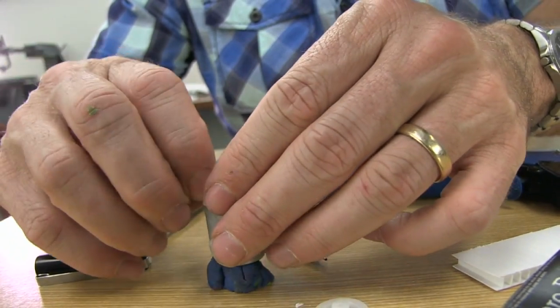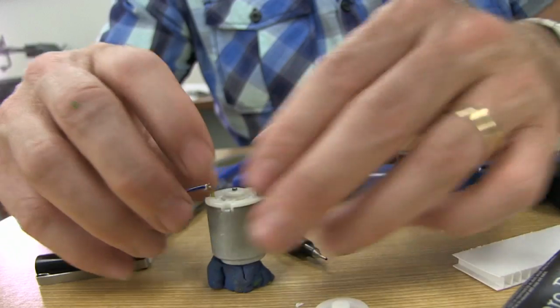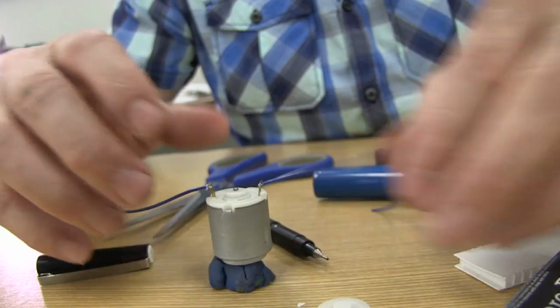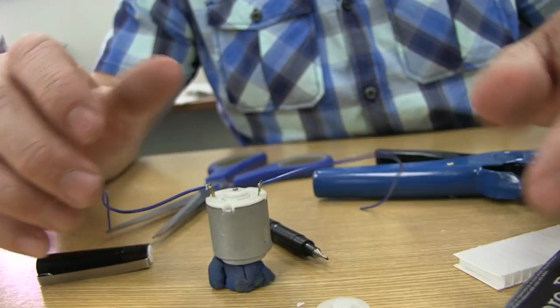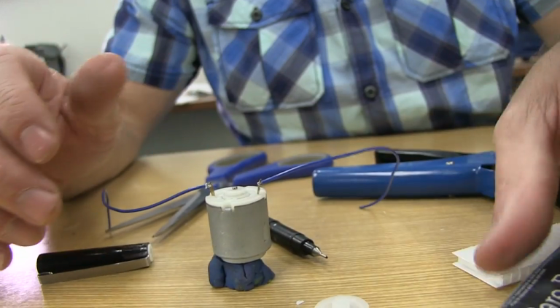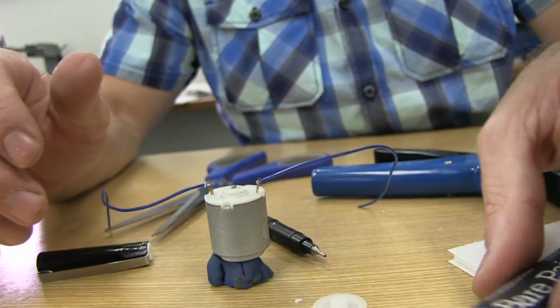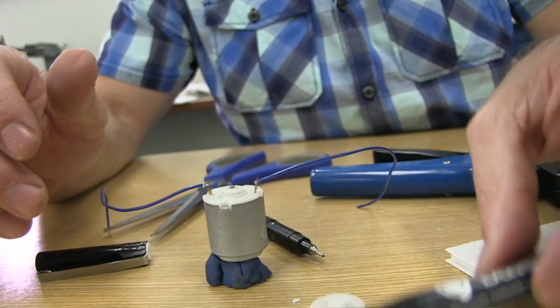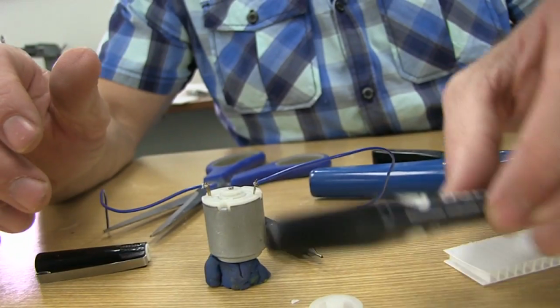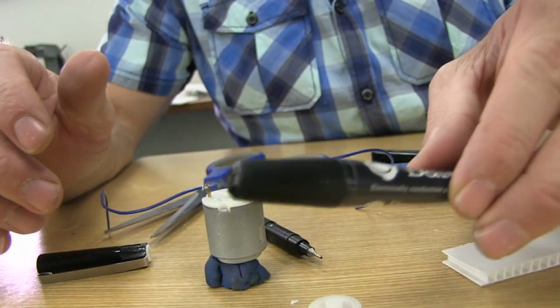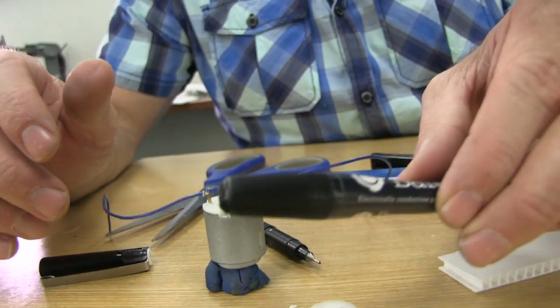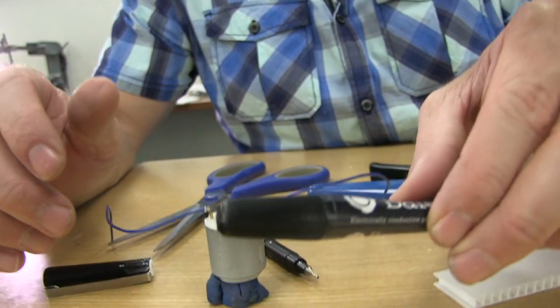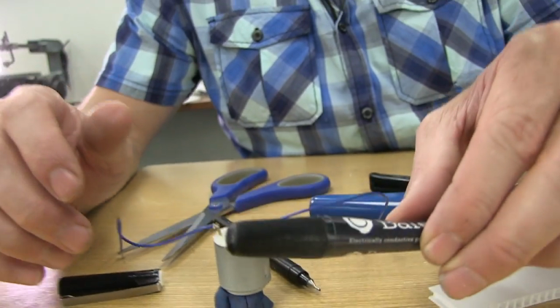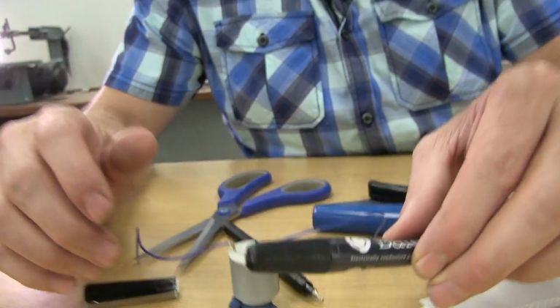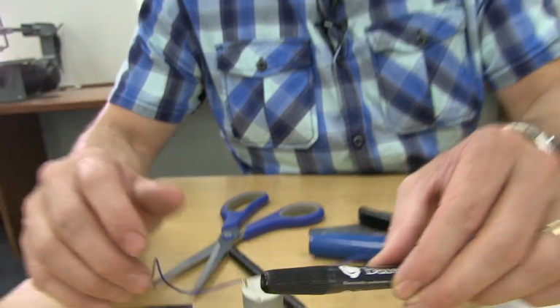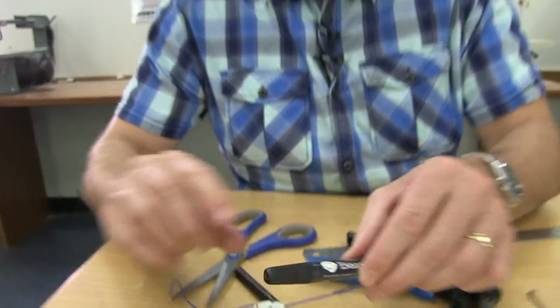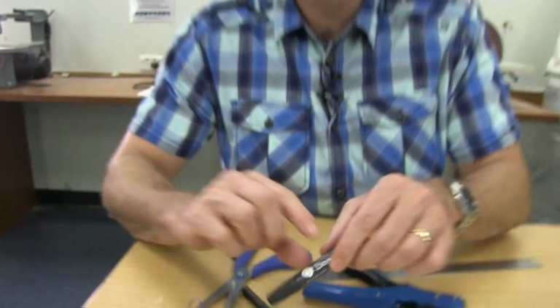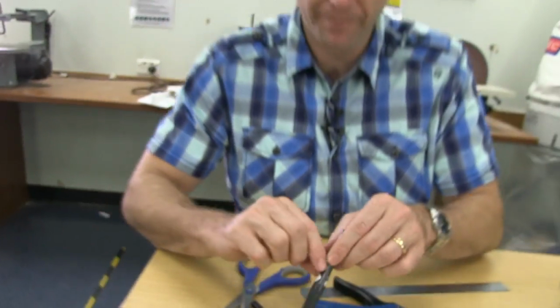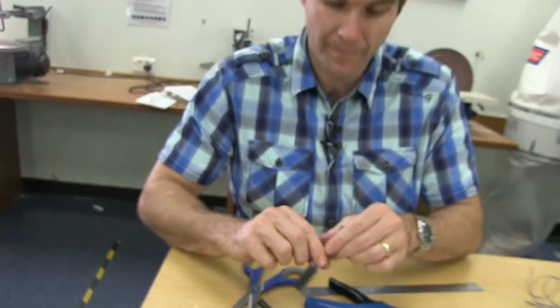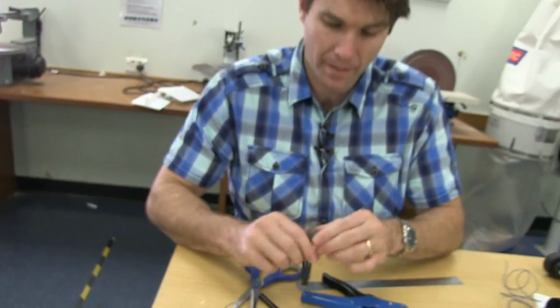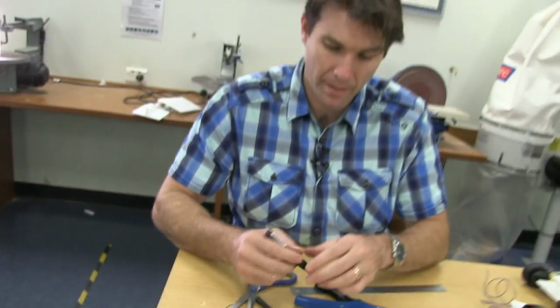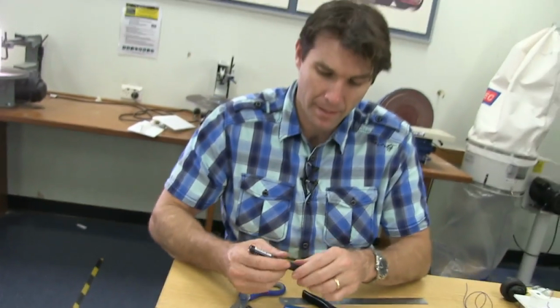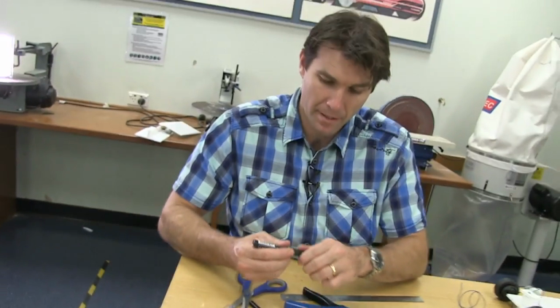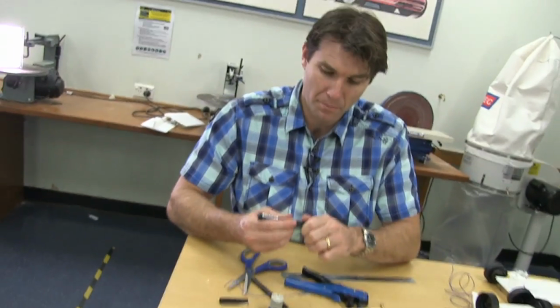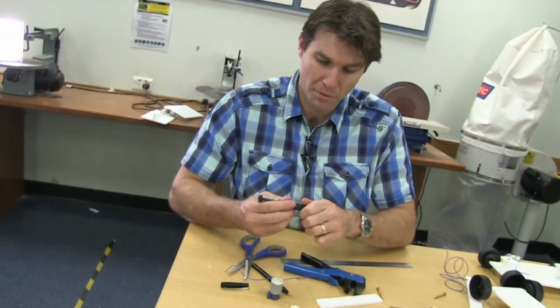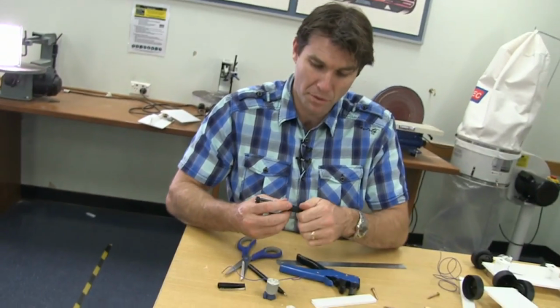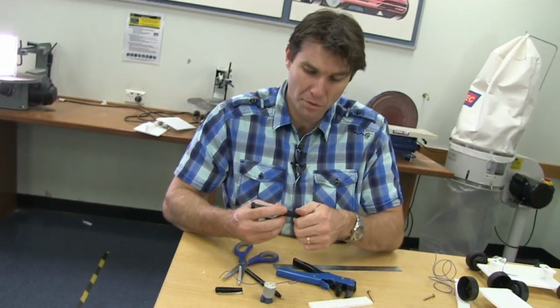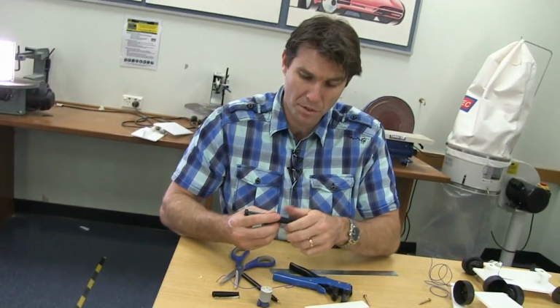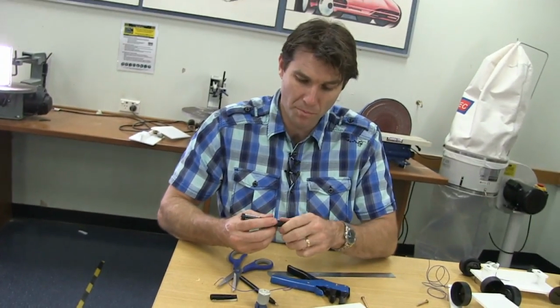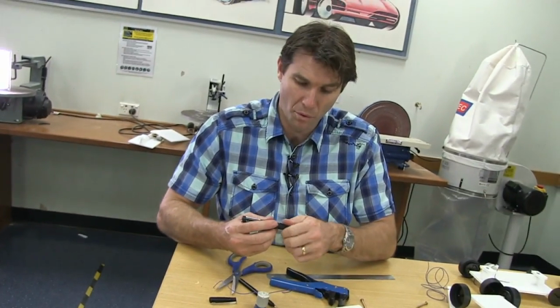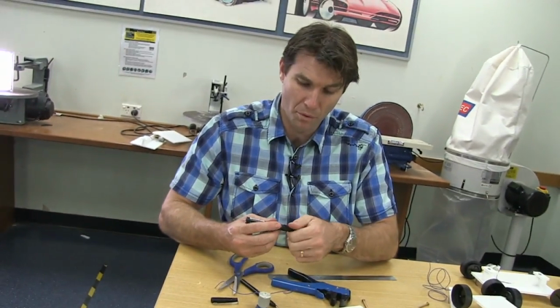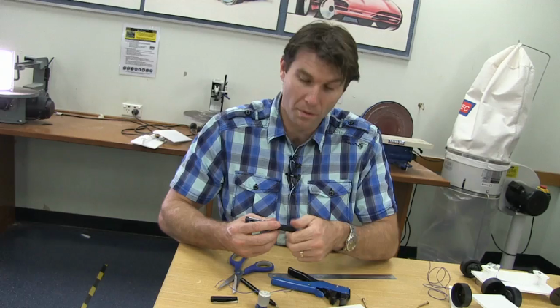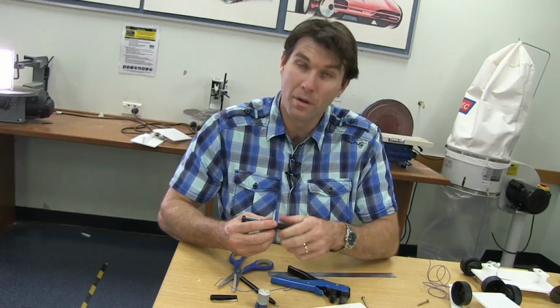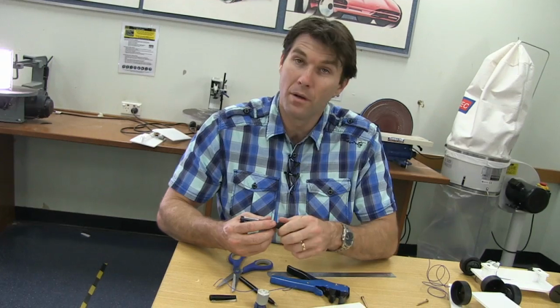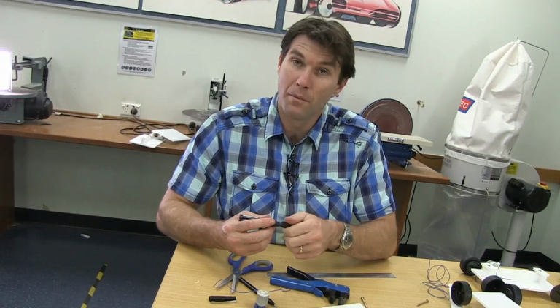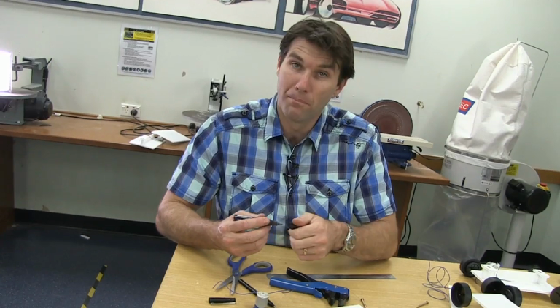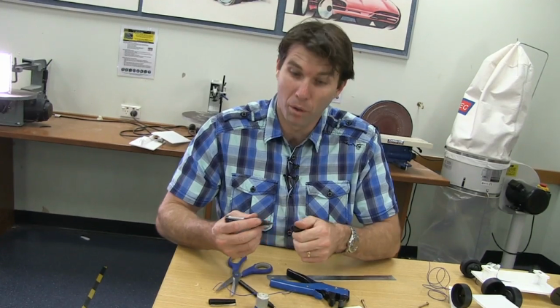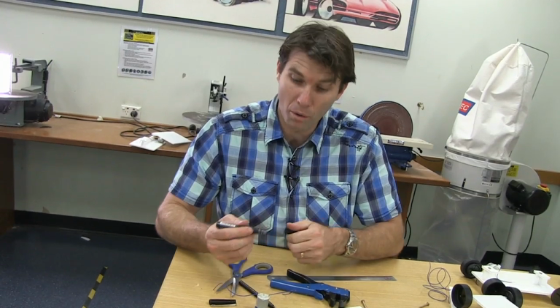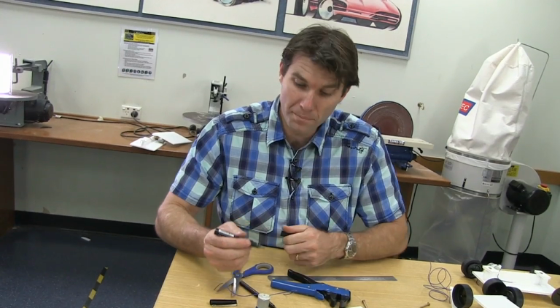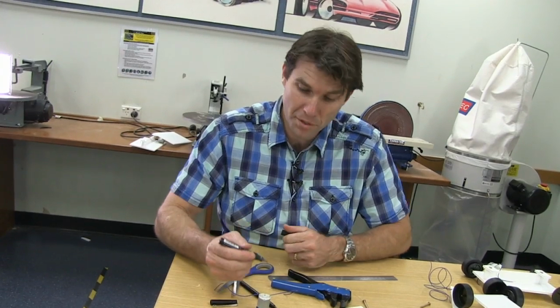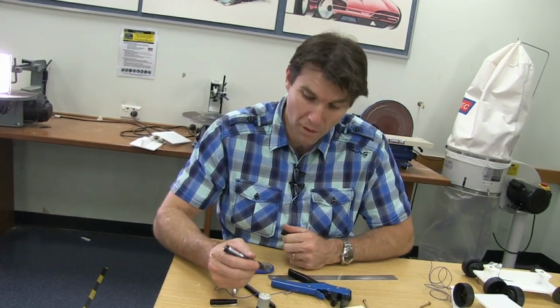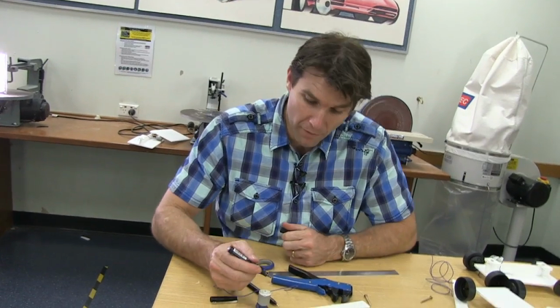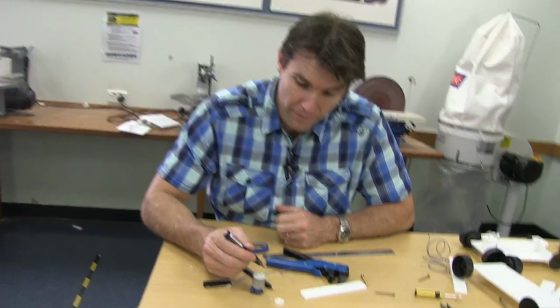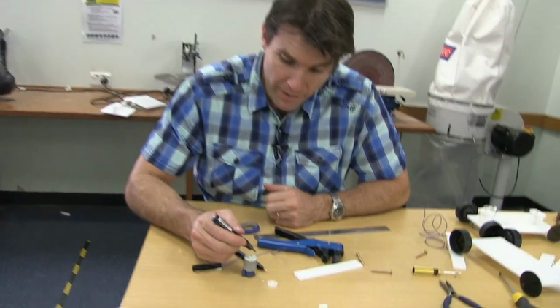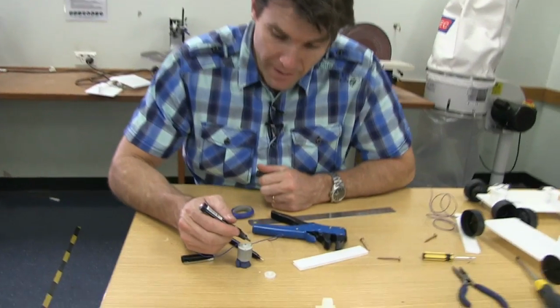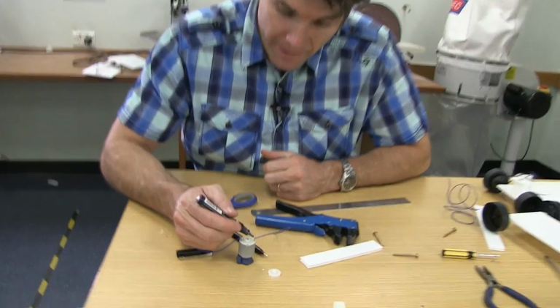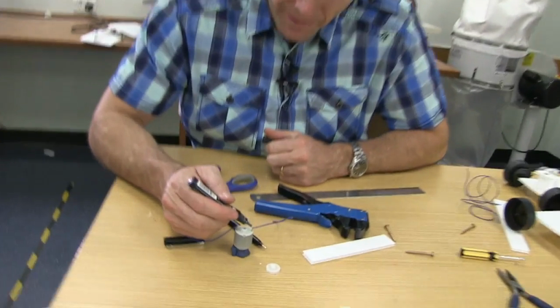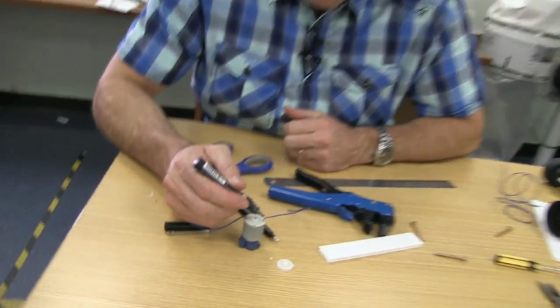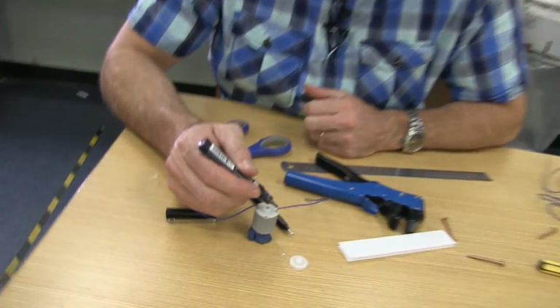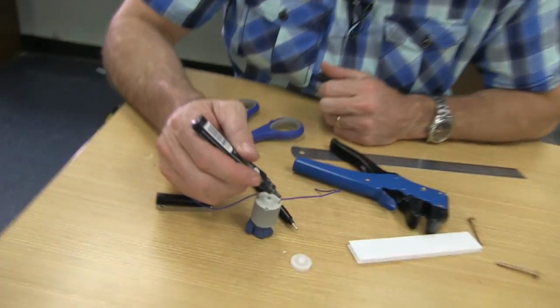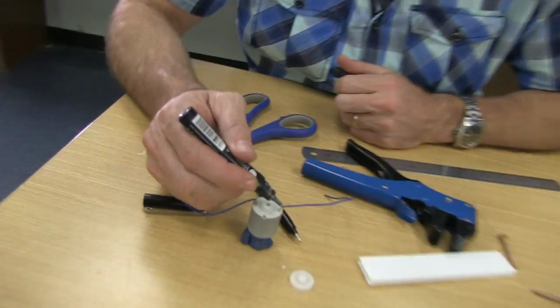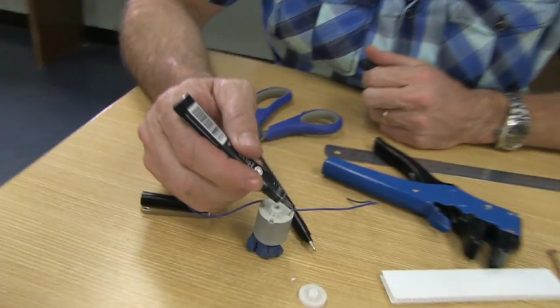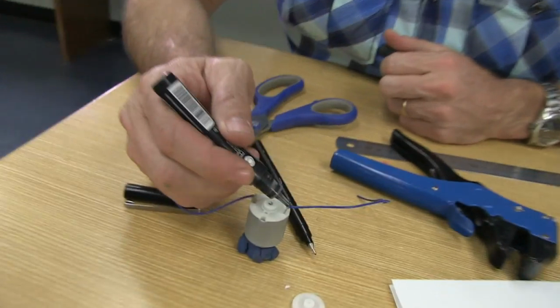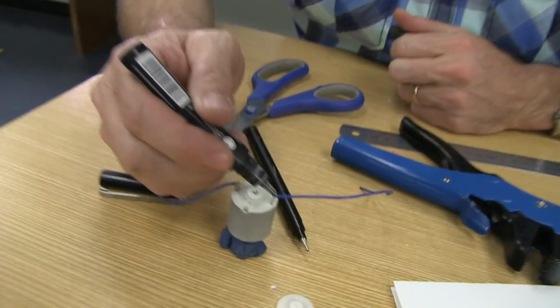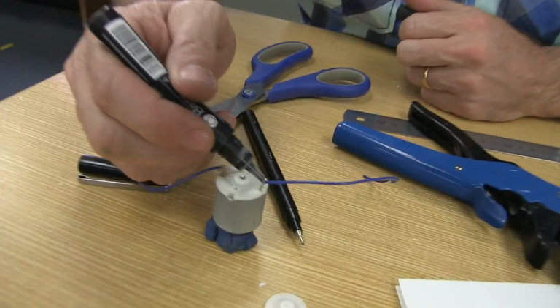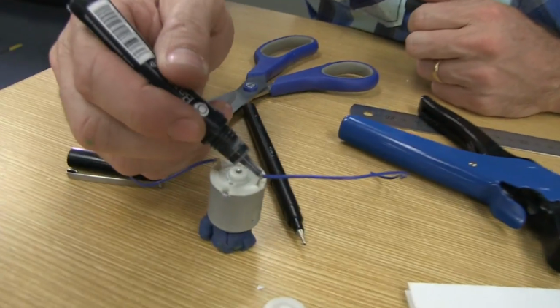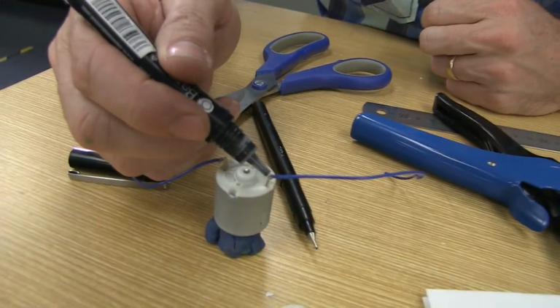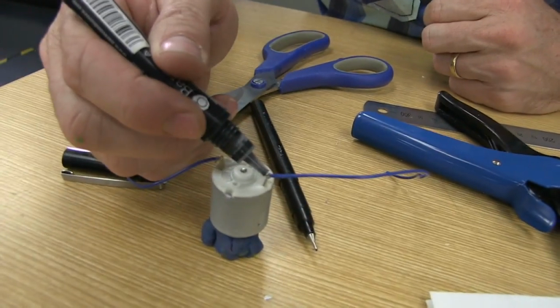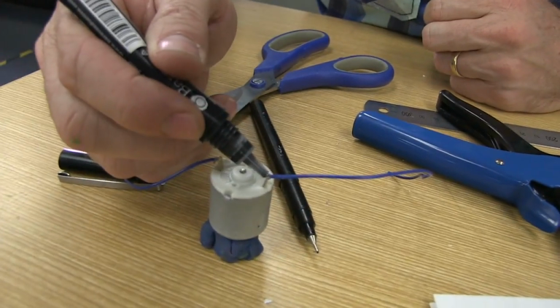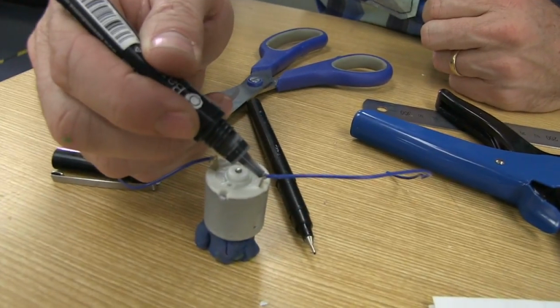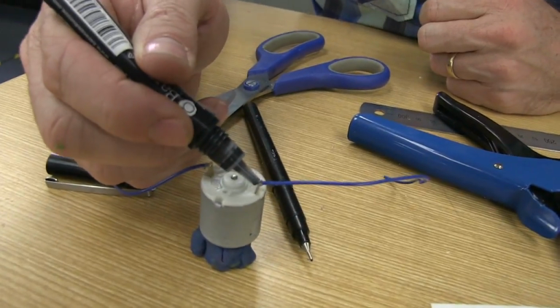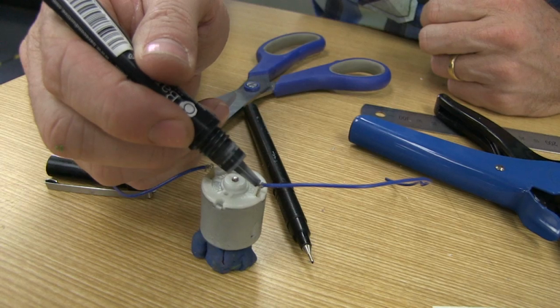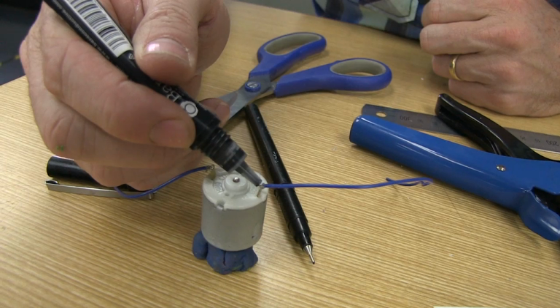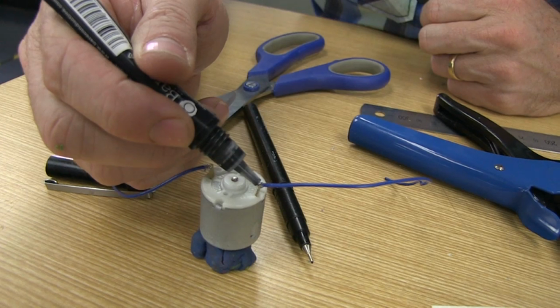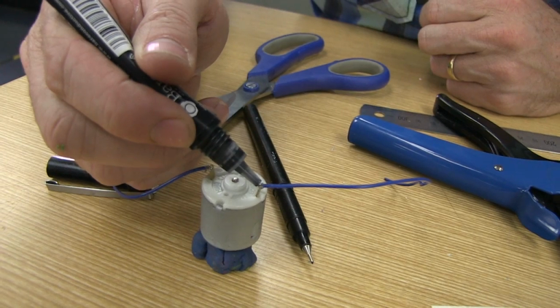Let's take some conductive paint and put two small blobs of conductive paint over the end of the terminals.